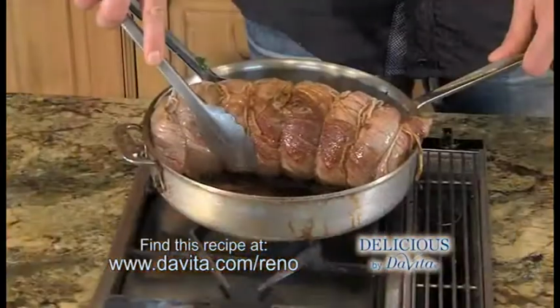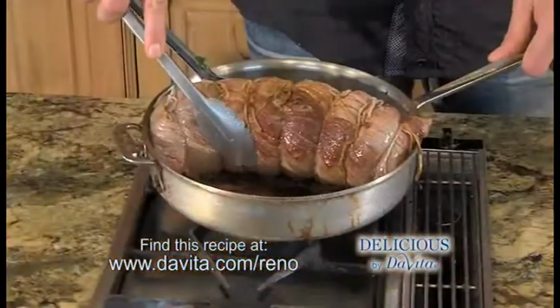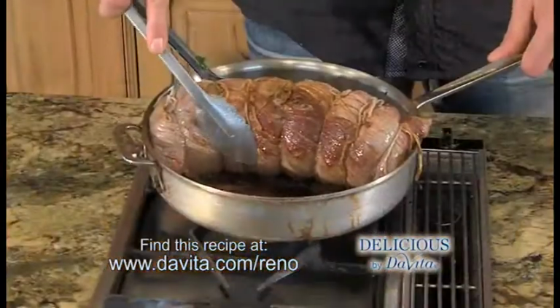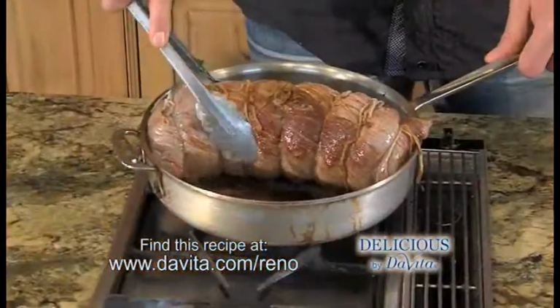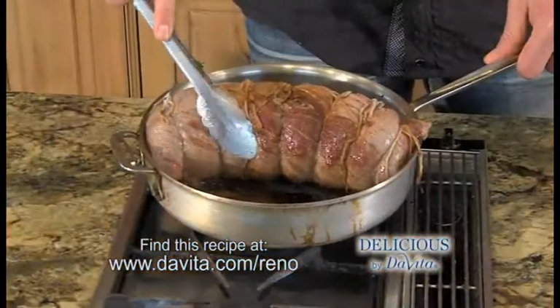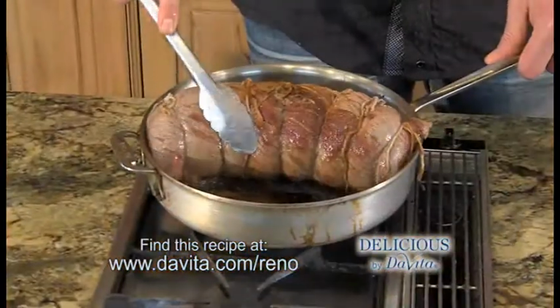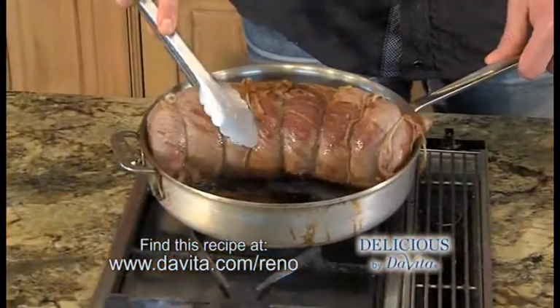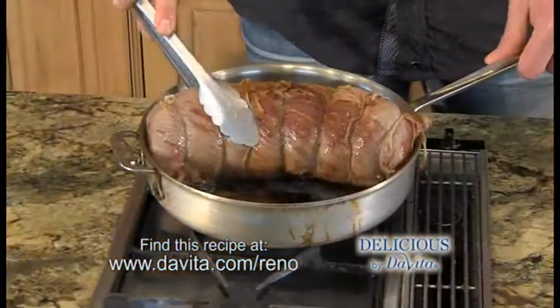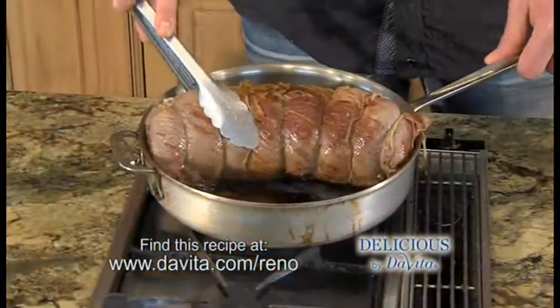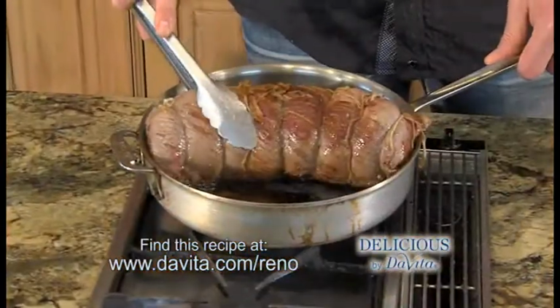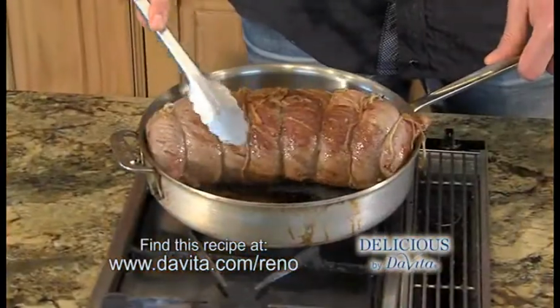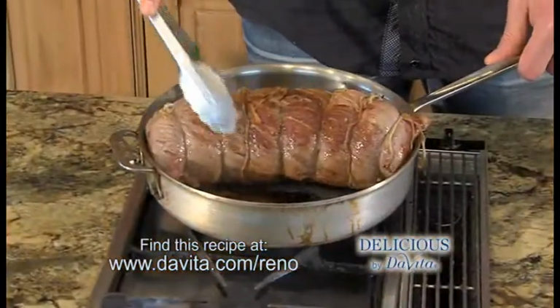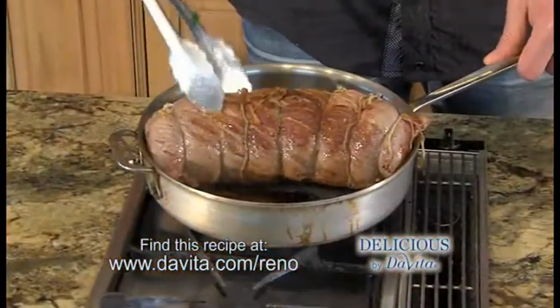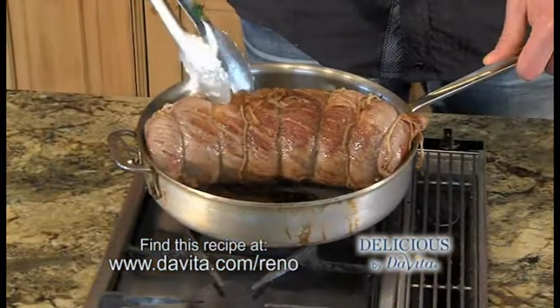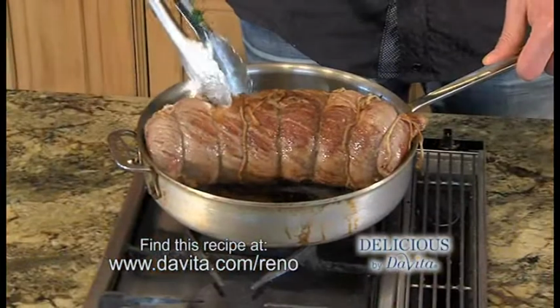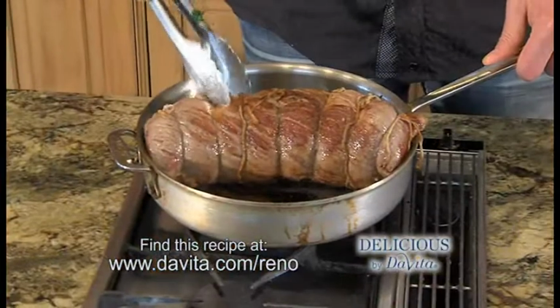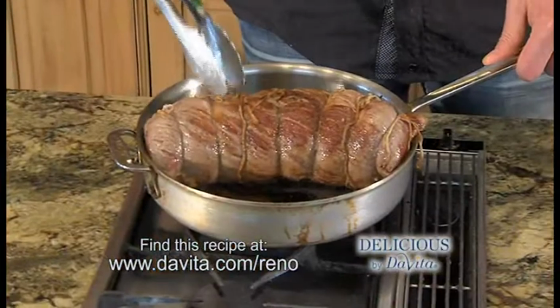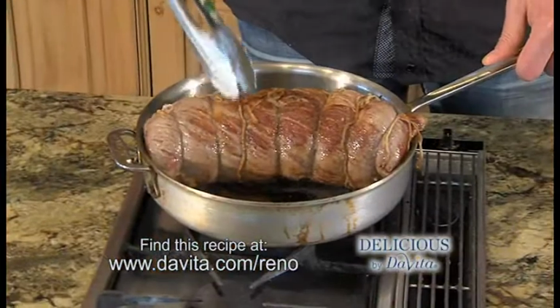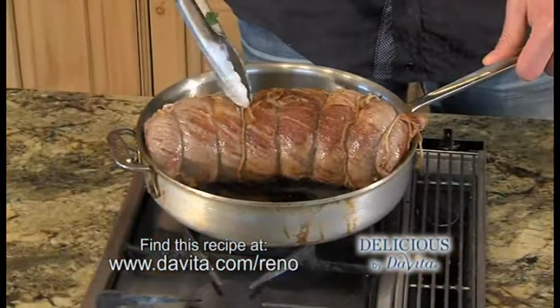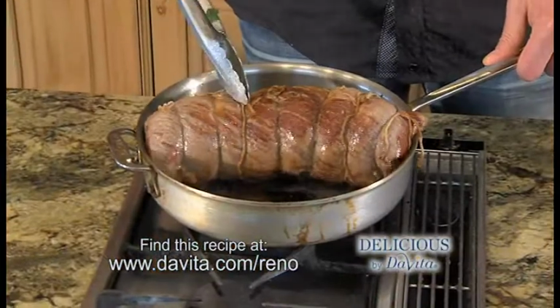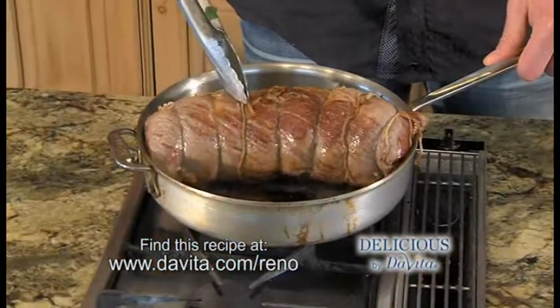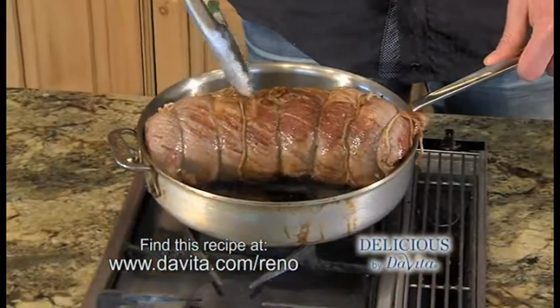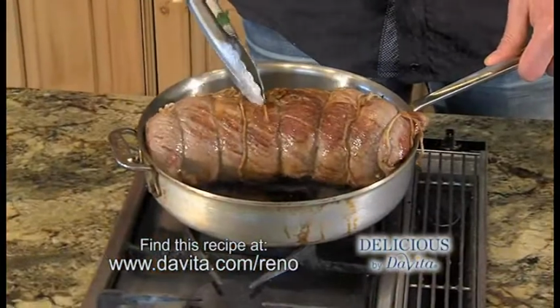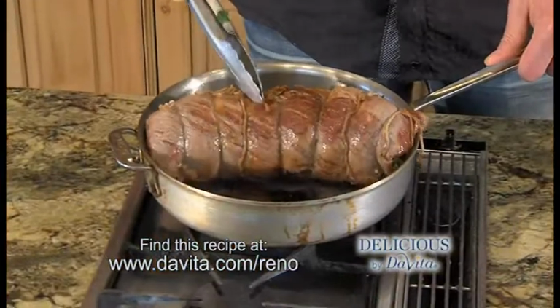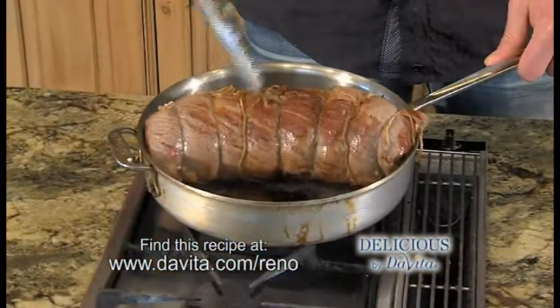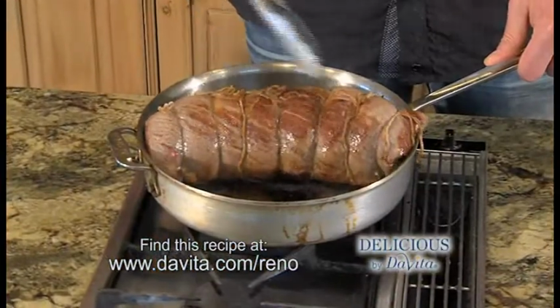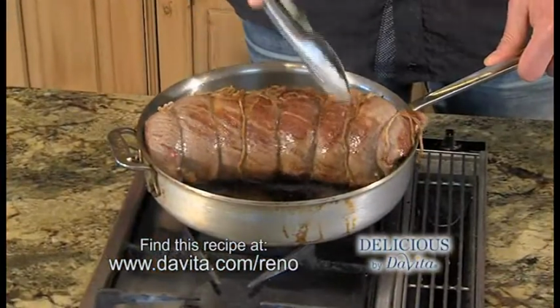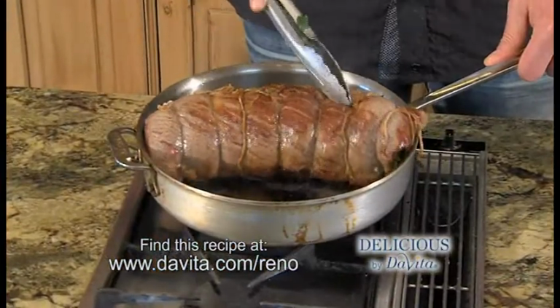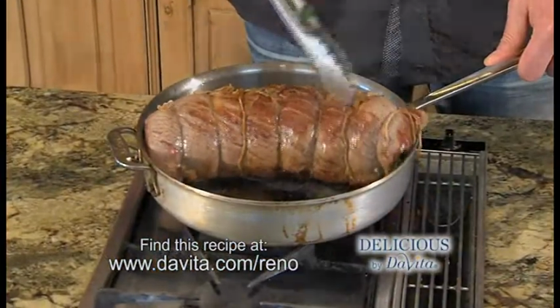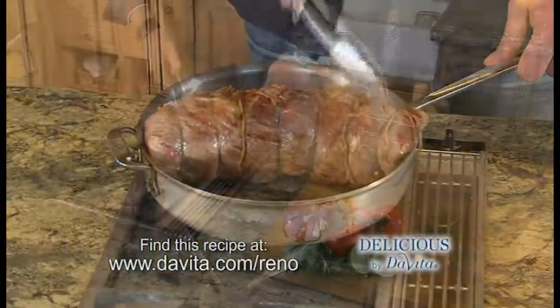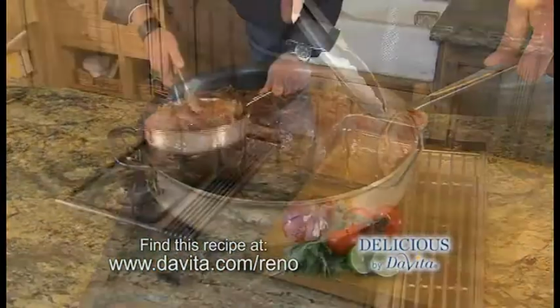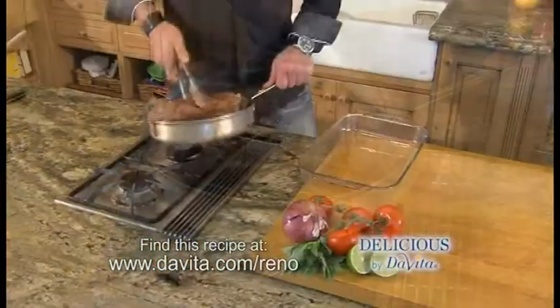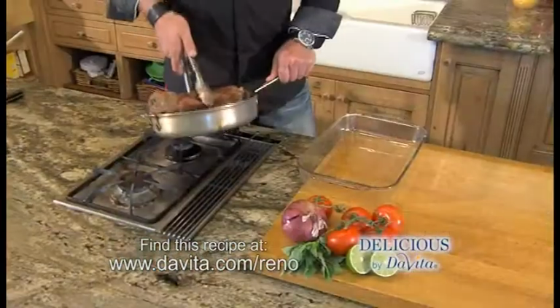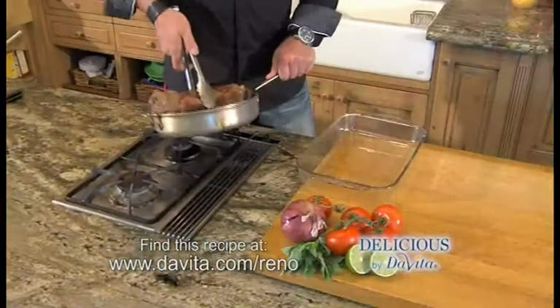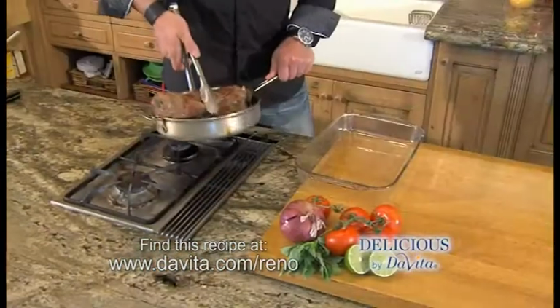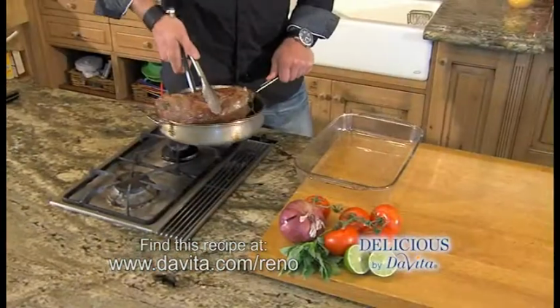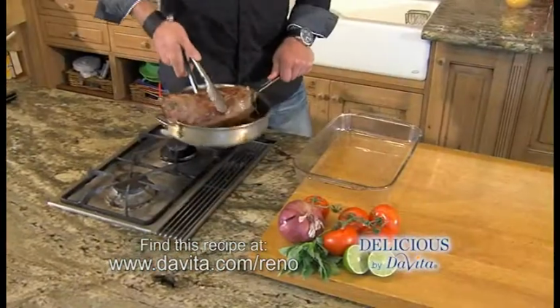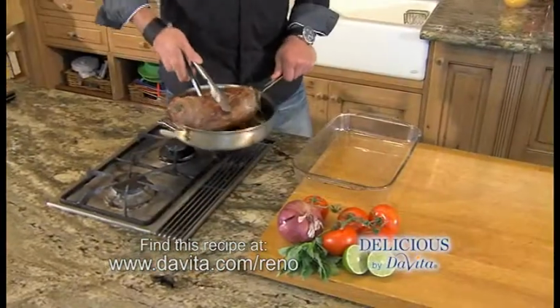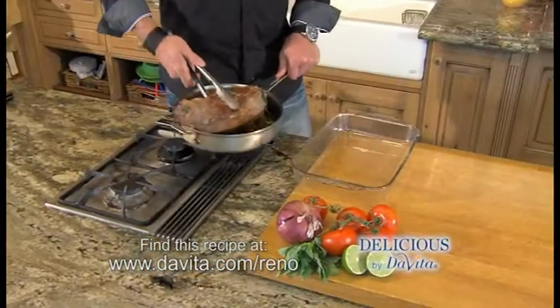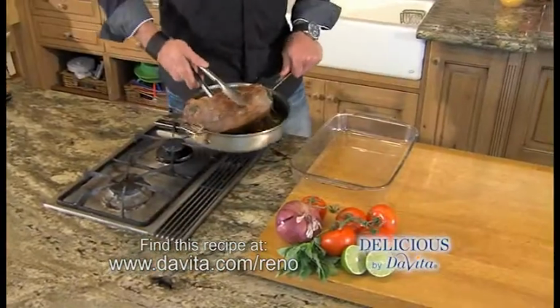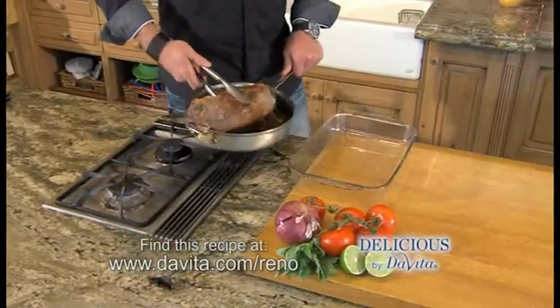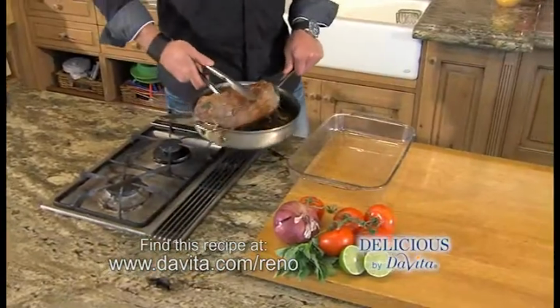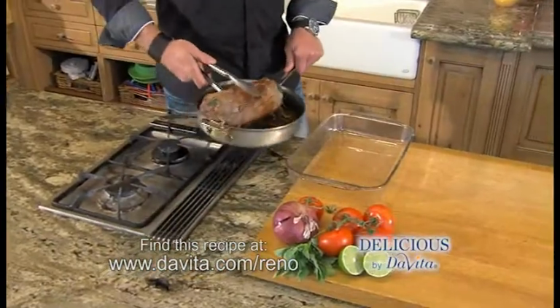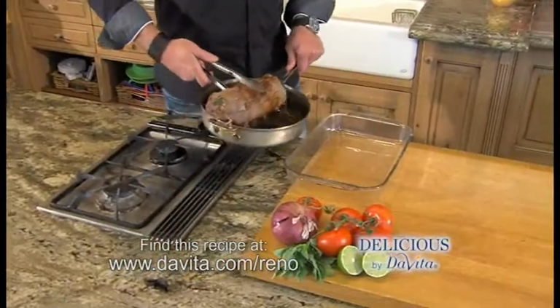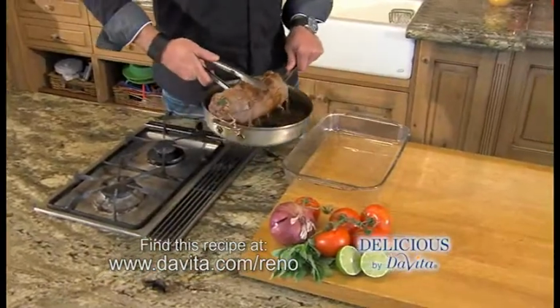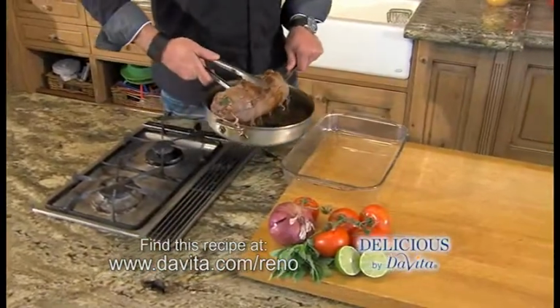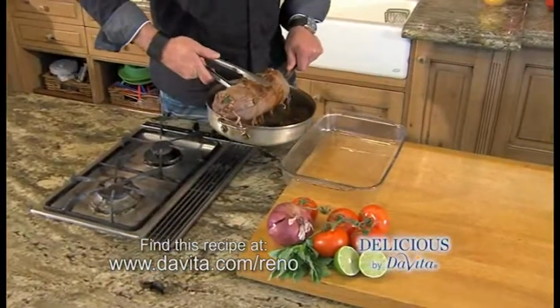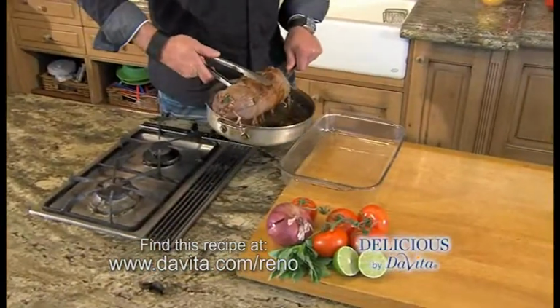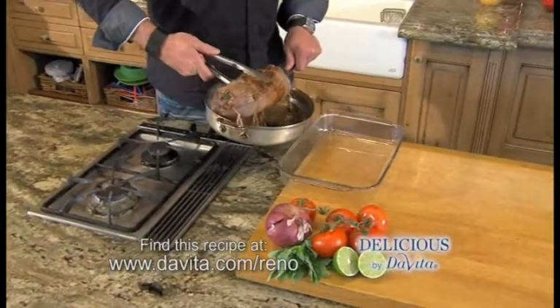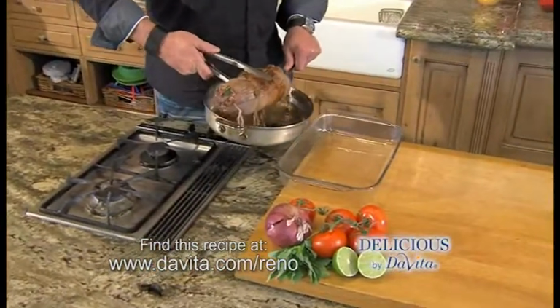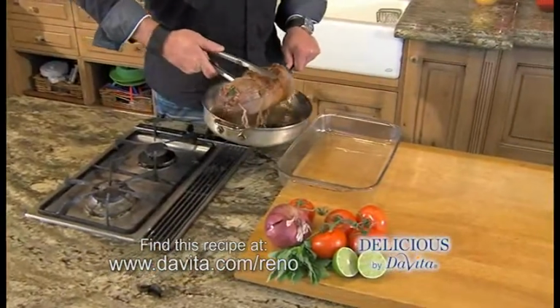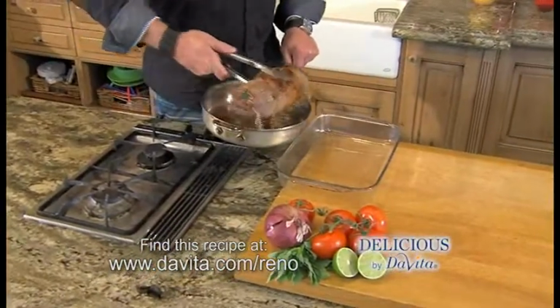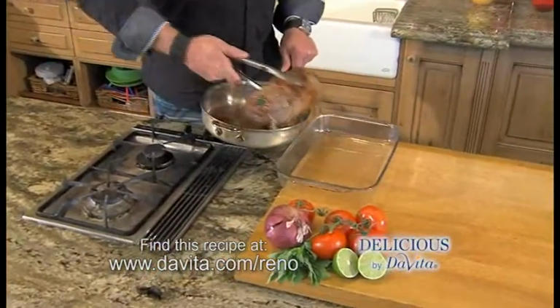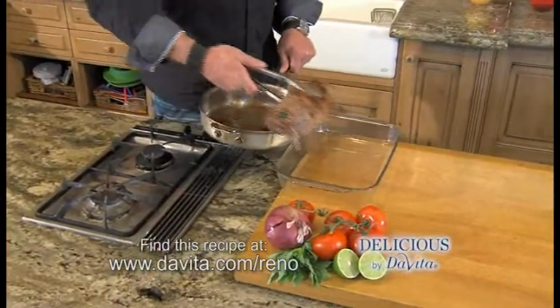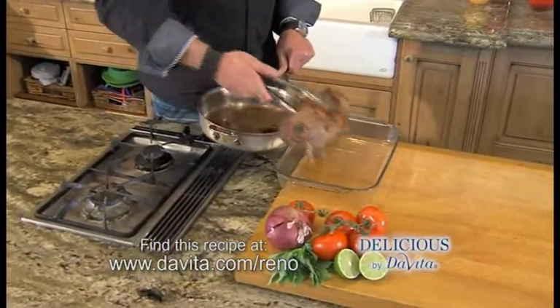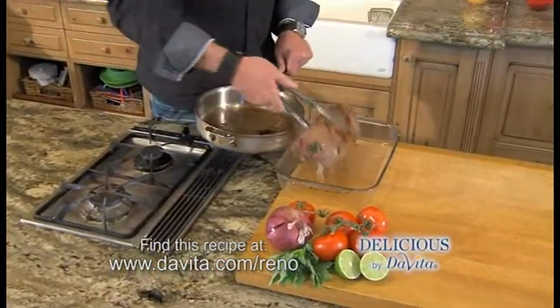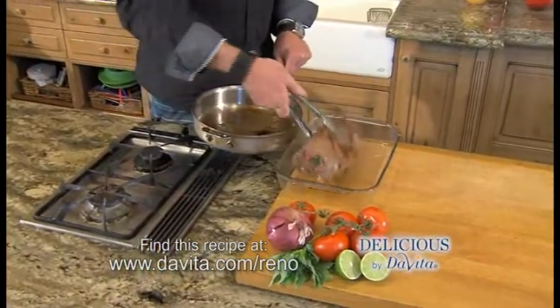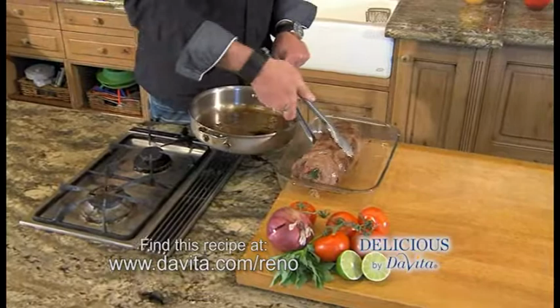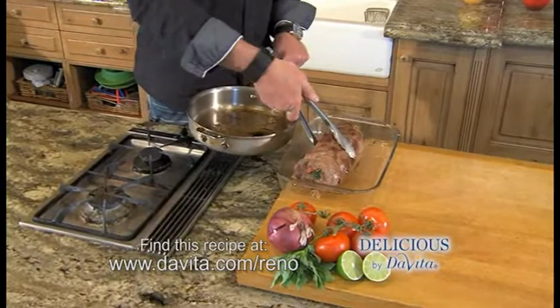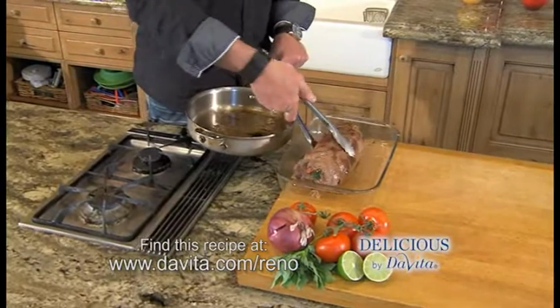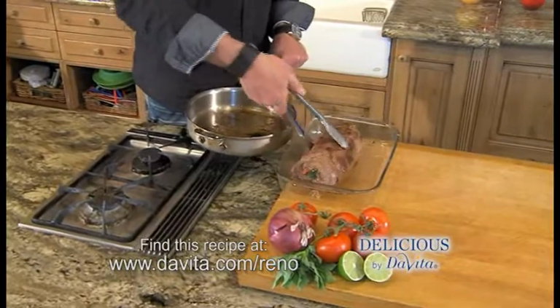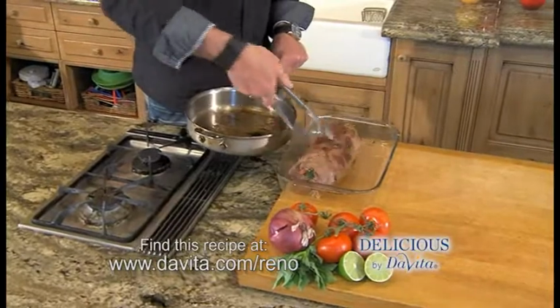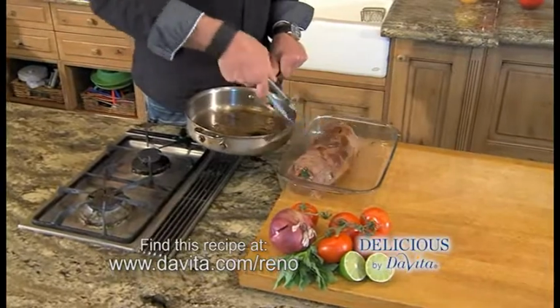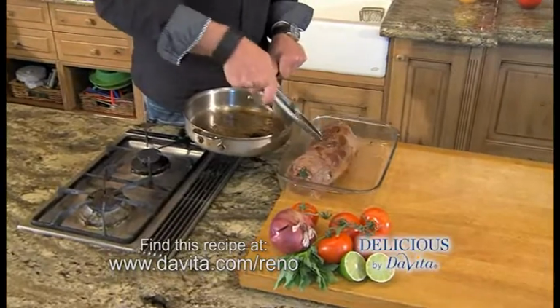Next, we're going to brown it and sear it in coconut oil. Then we're going to put it in the oven at 400 degrees for 20 minutes.